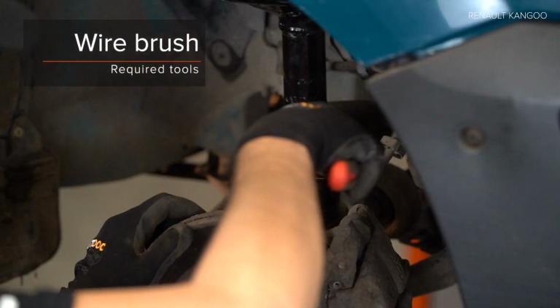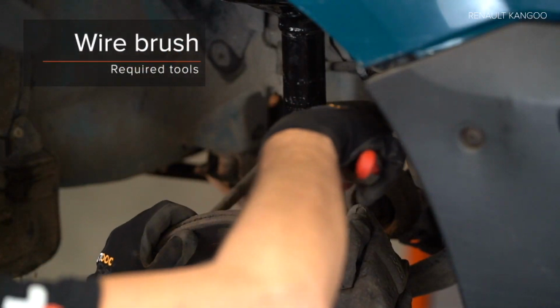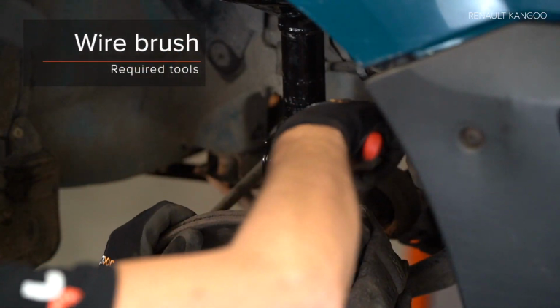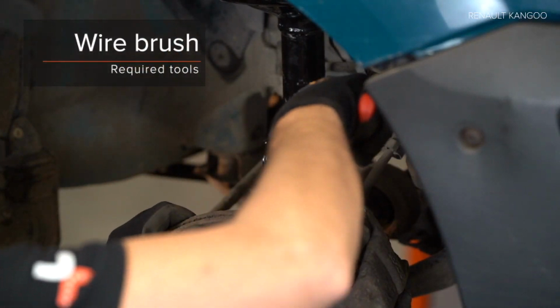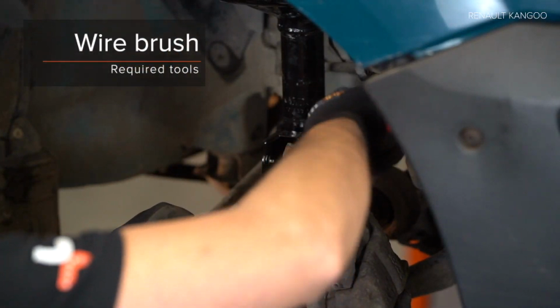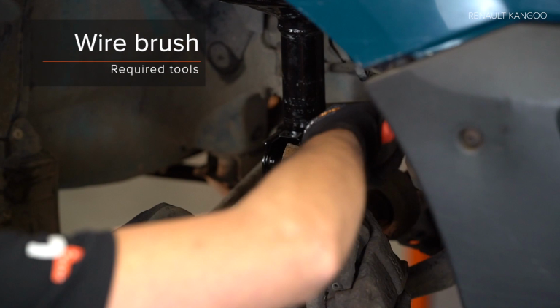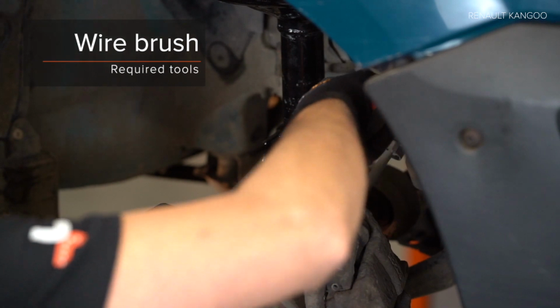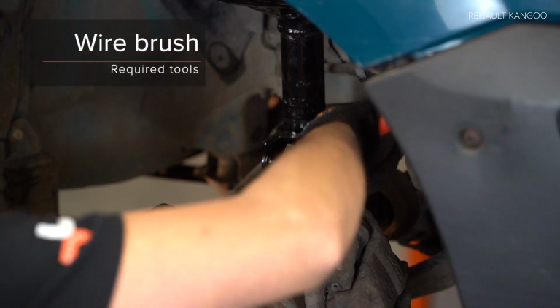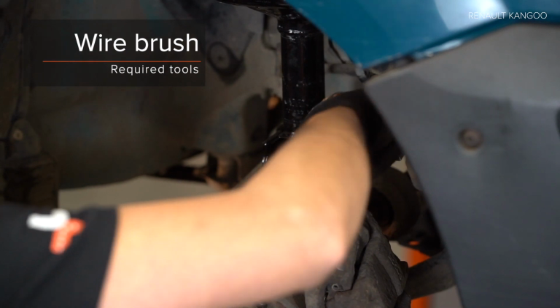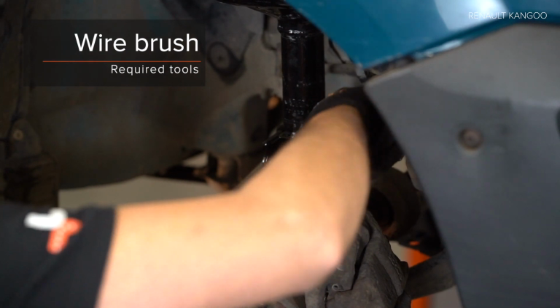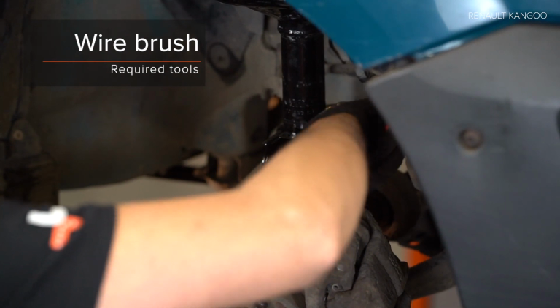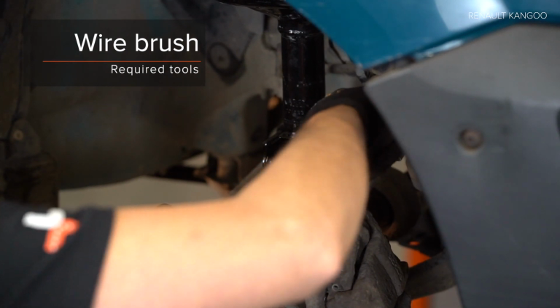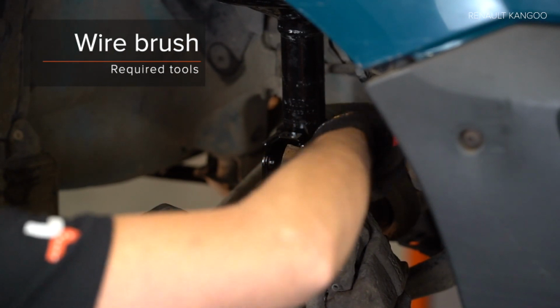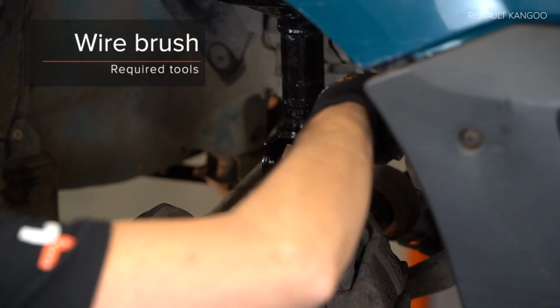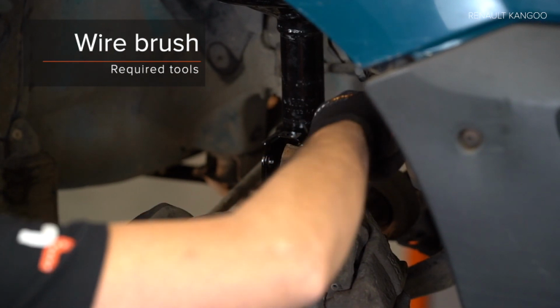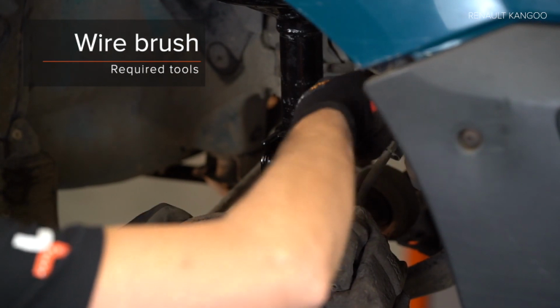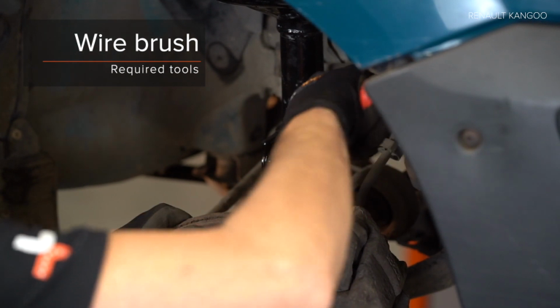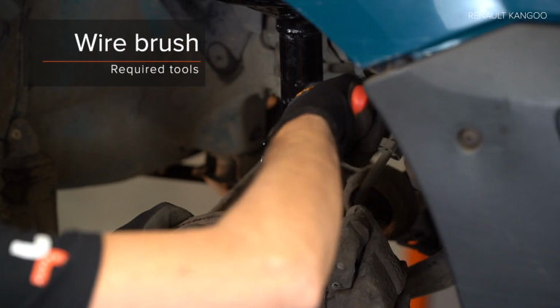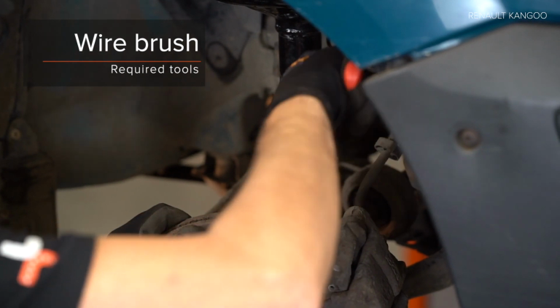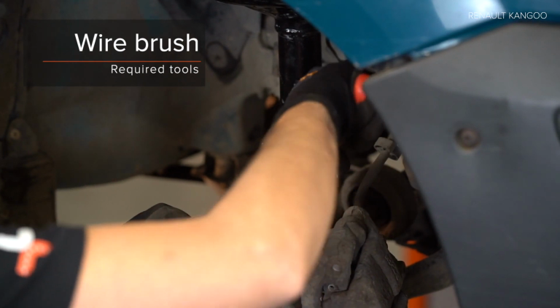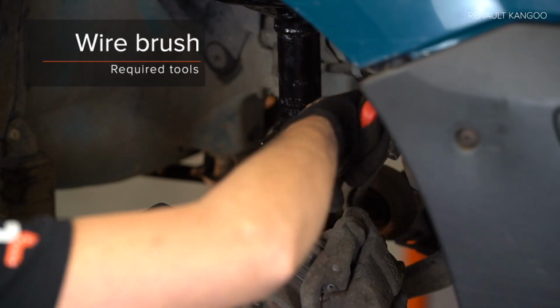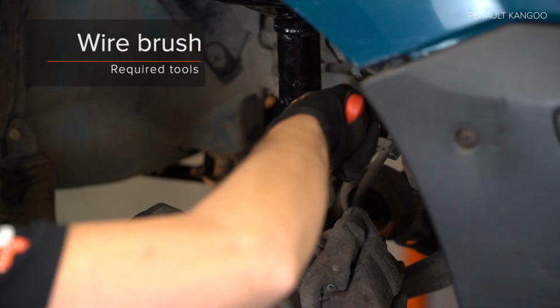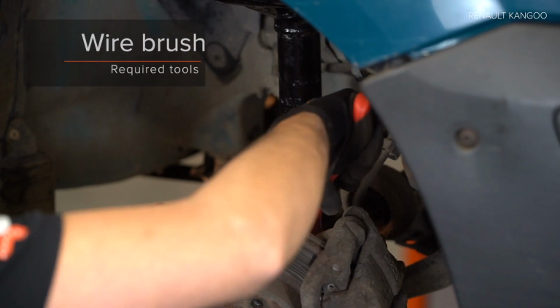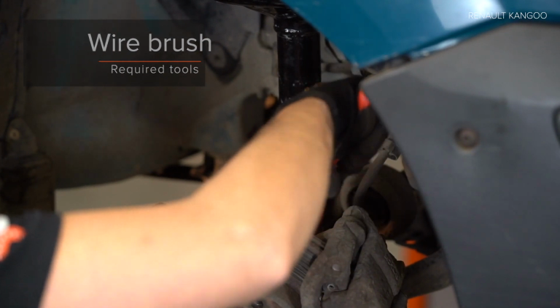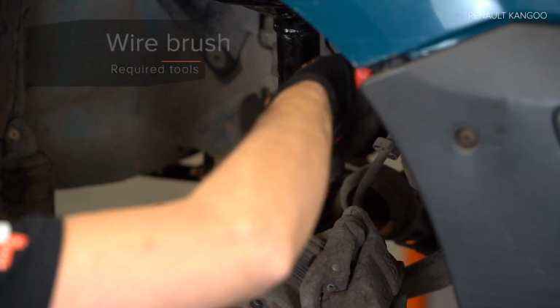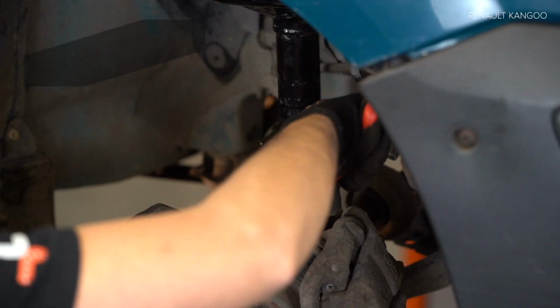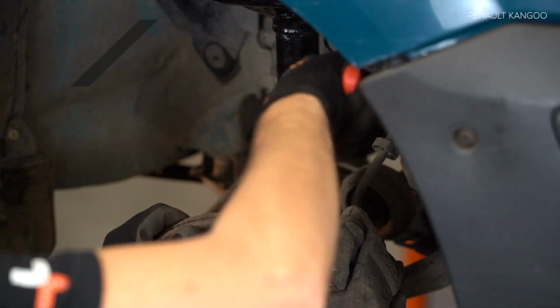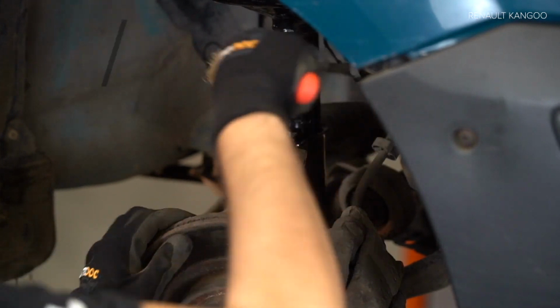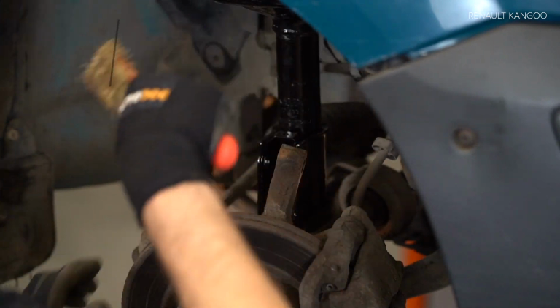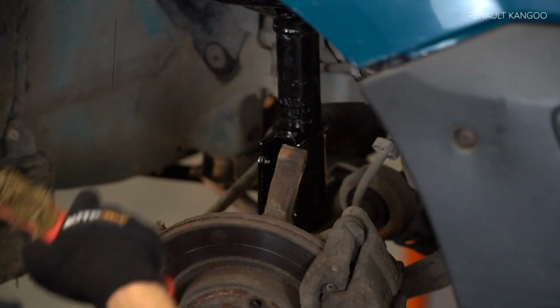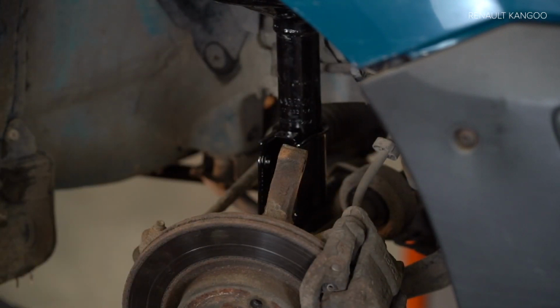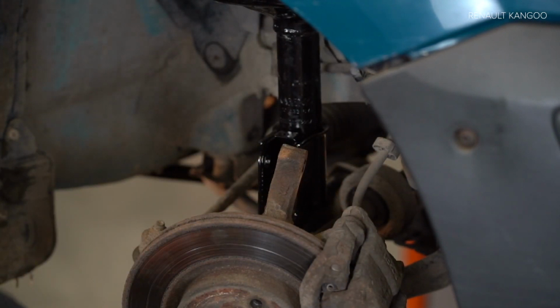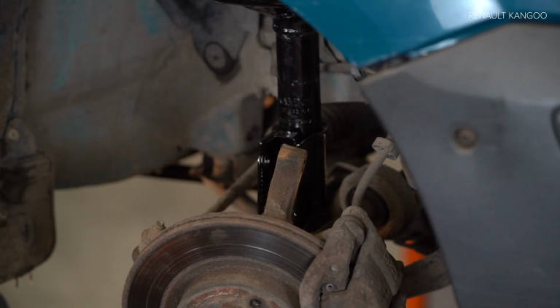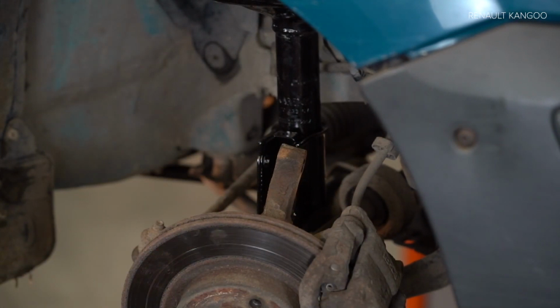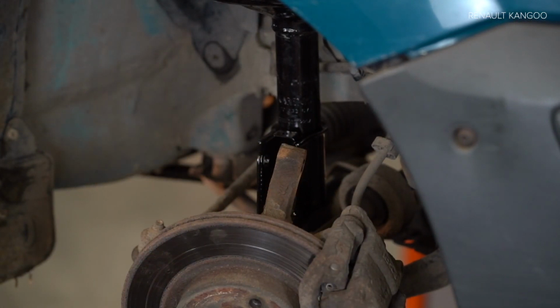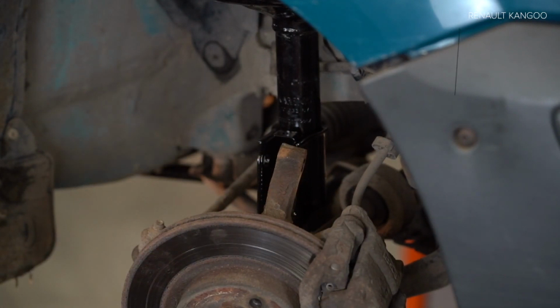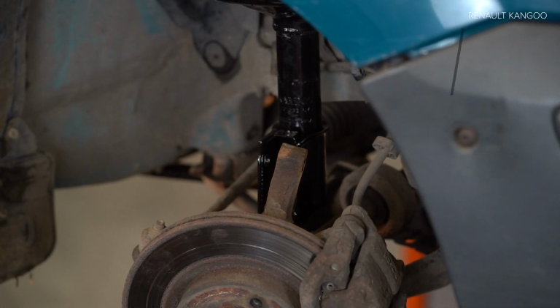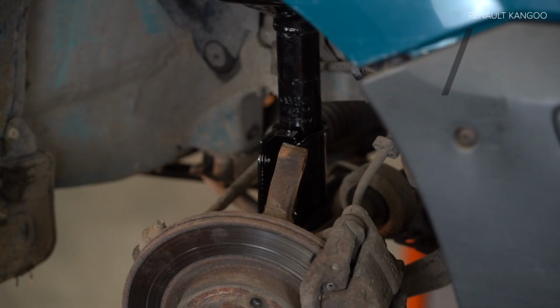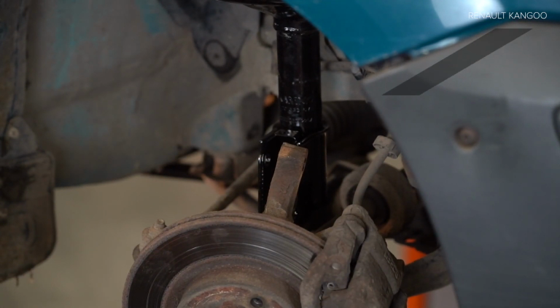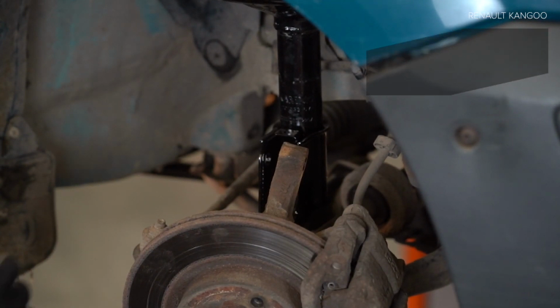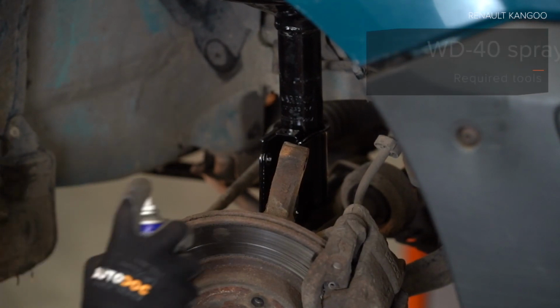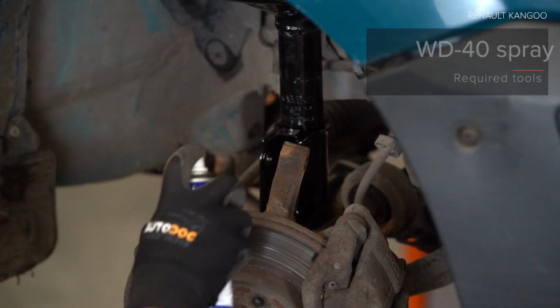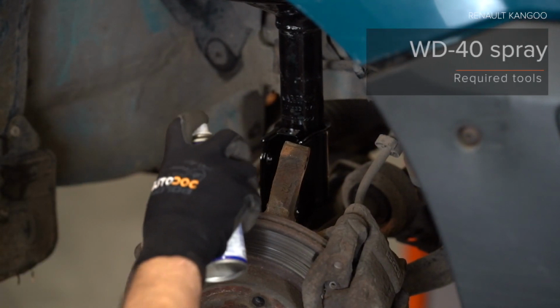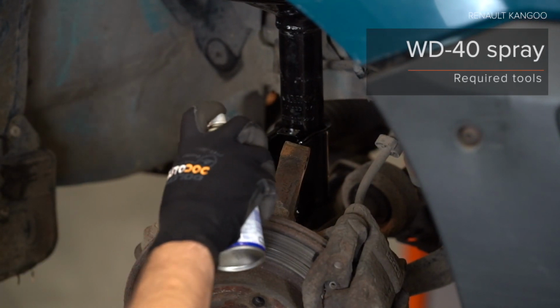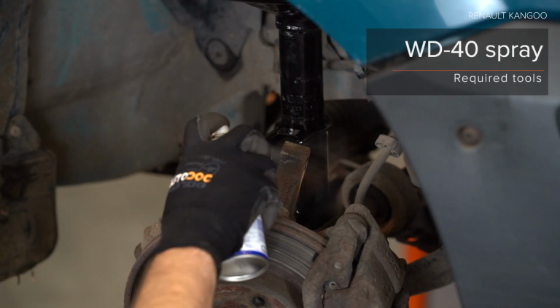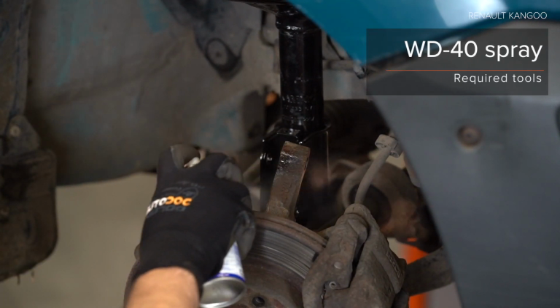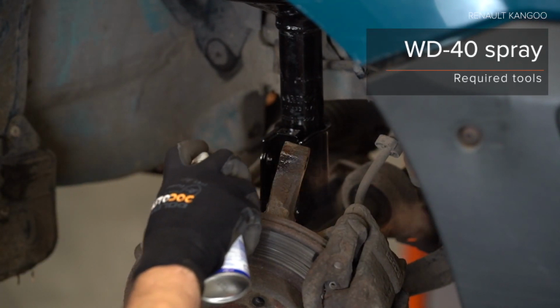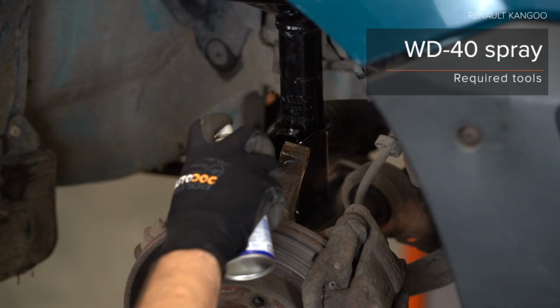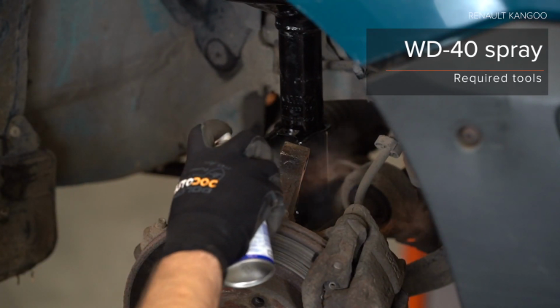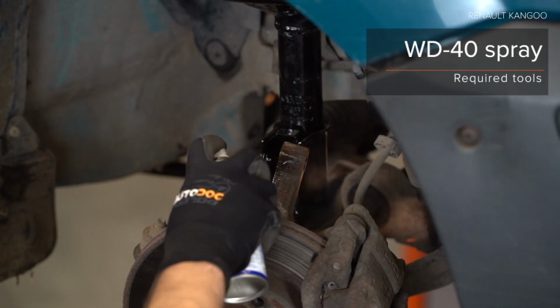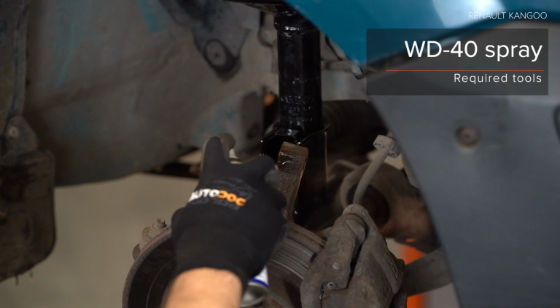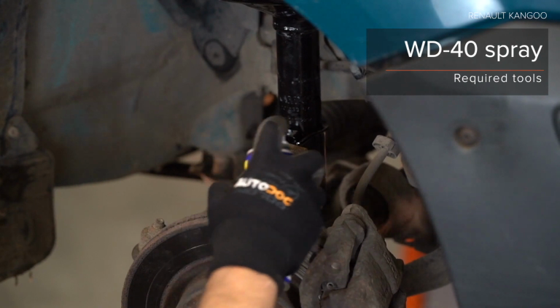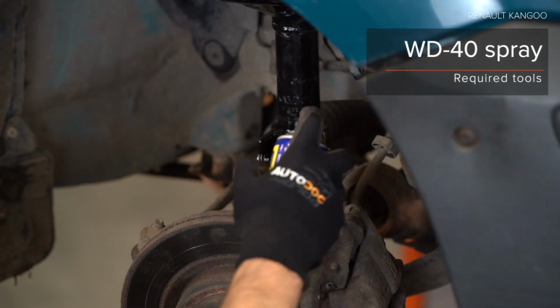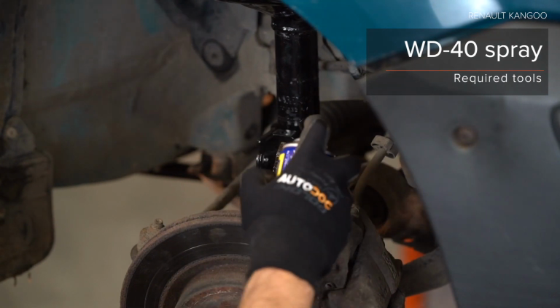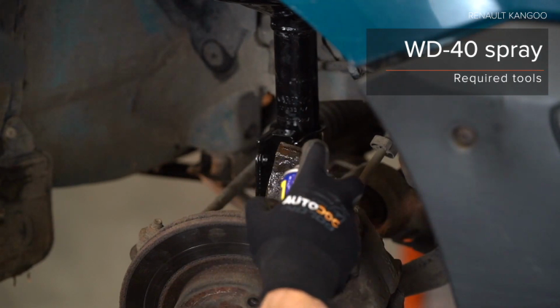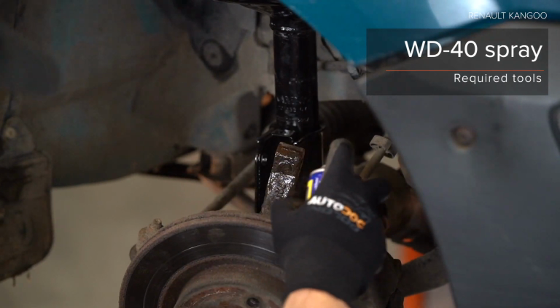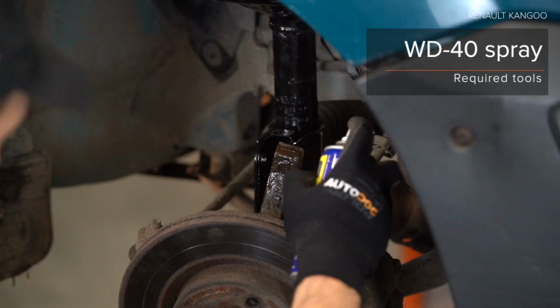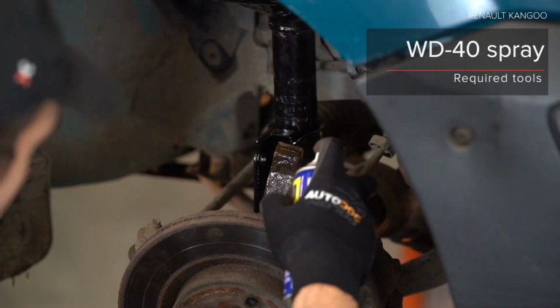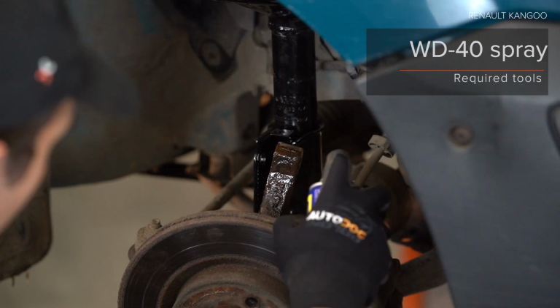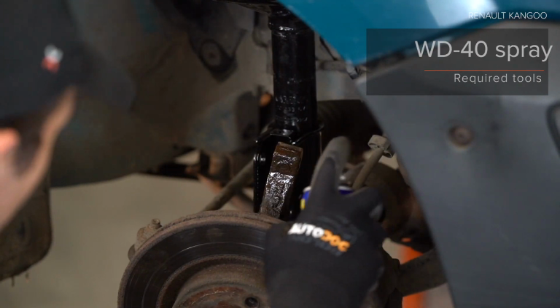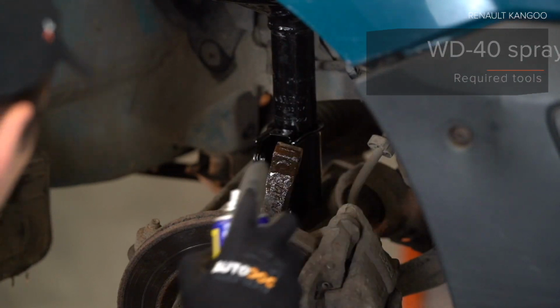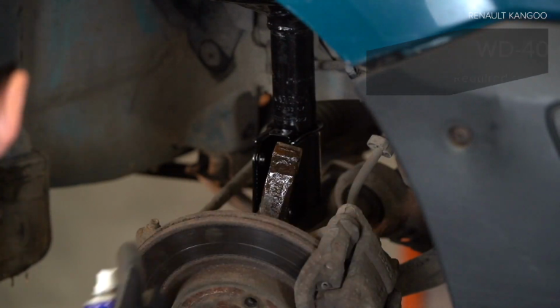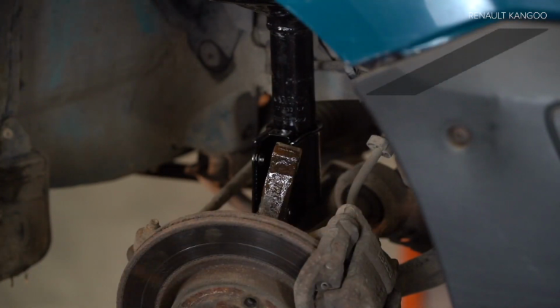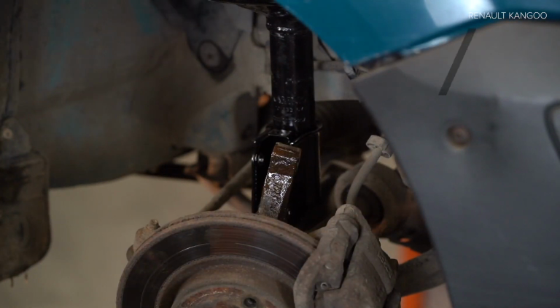Step 3. Clean the vehicle. Step 4. Clean the vehicle. Step 5. Clean the vehicle. Step 6. Clean the vehicle. Step 7. Clean the vehicle. Step 8. Clean the vehicle.